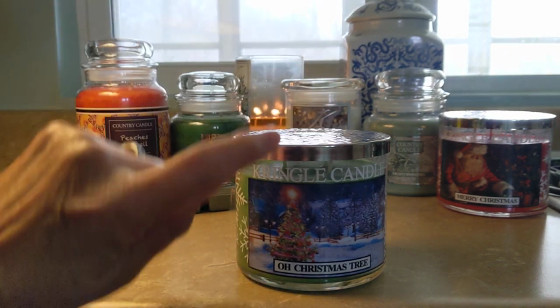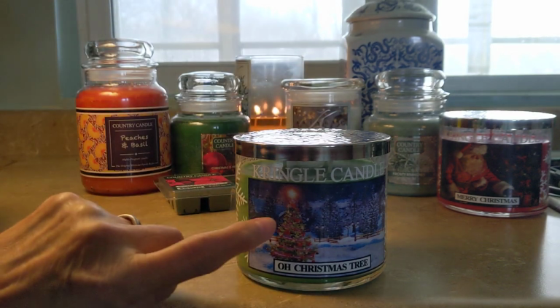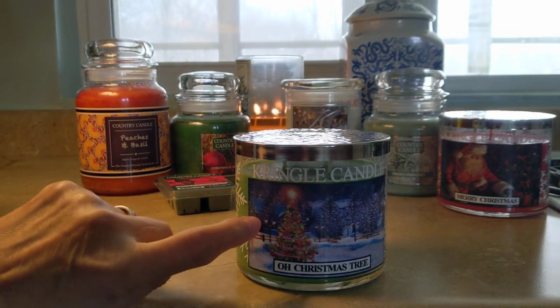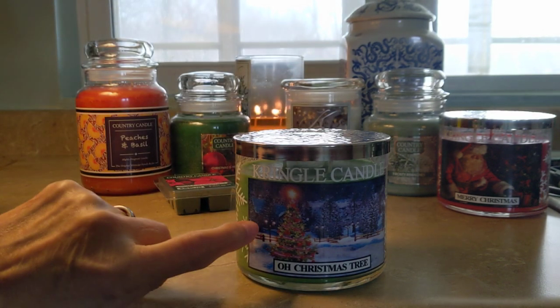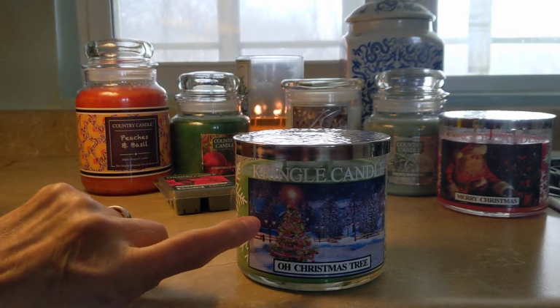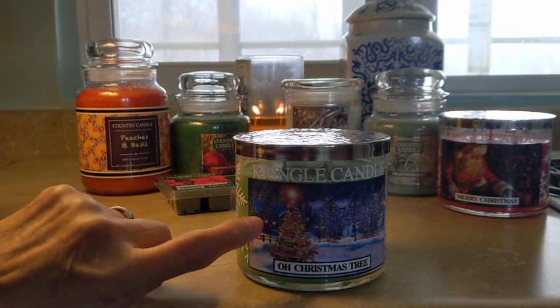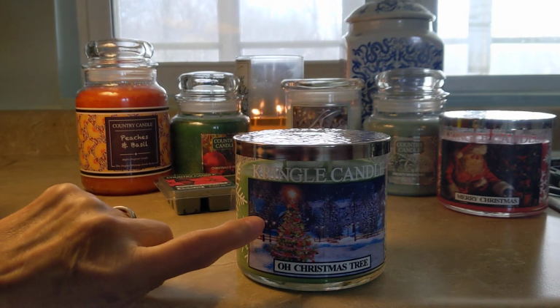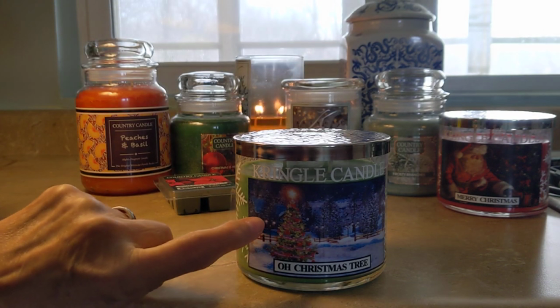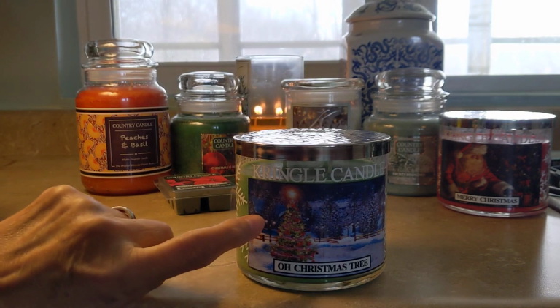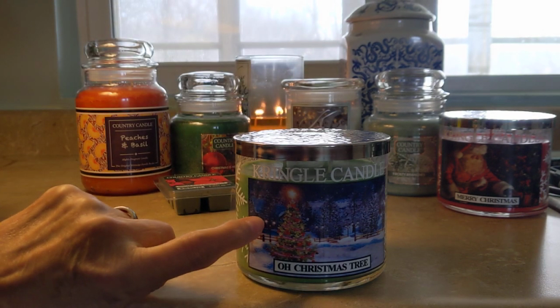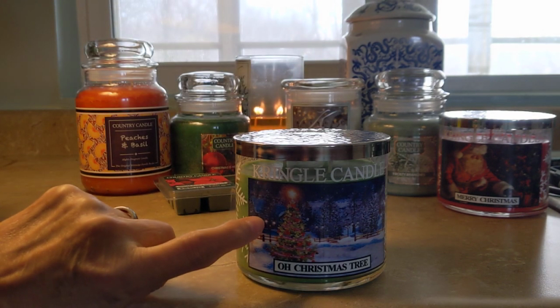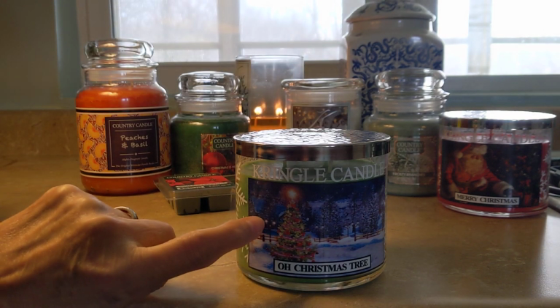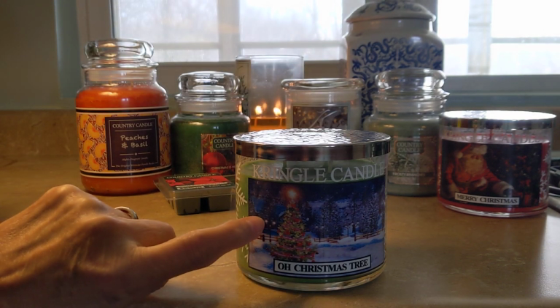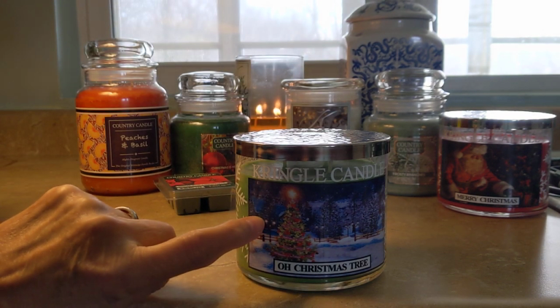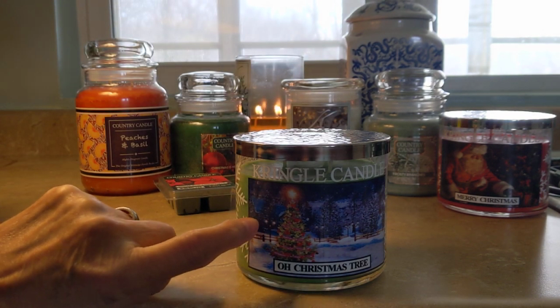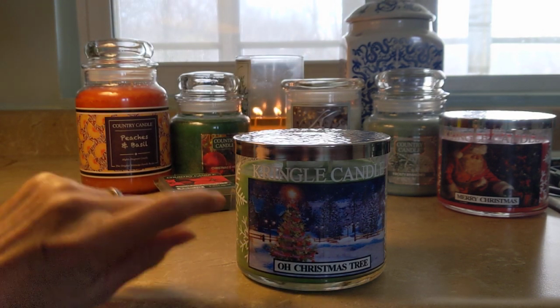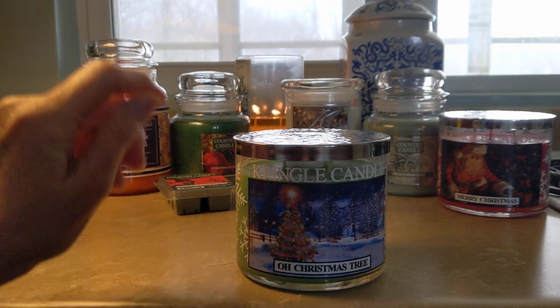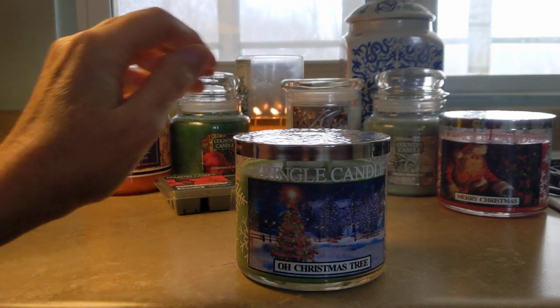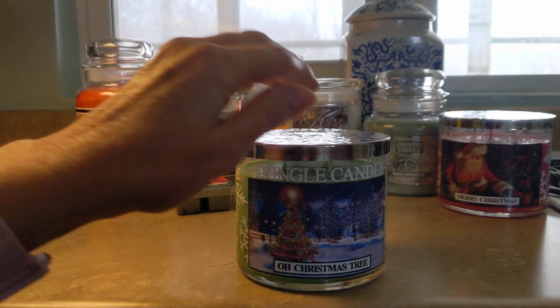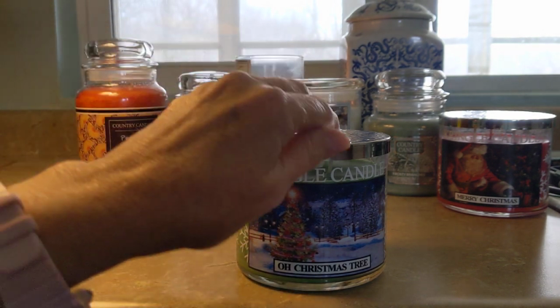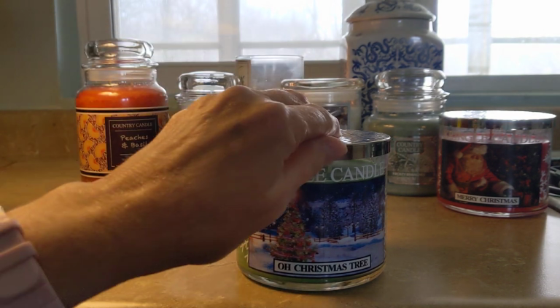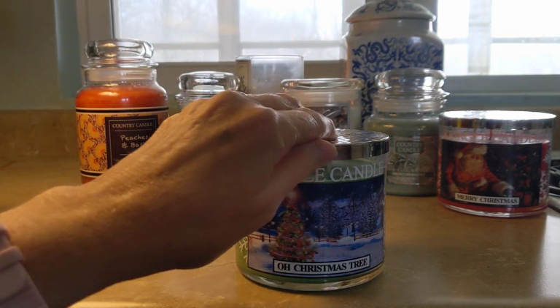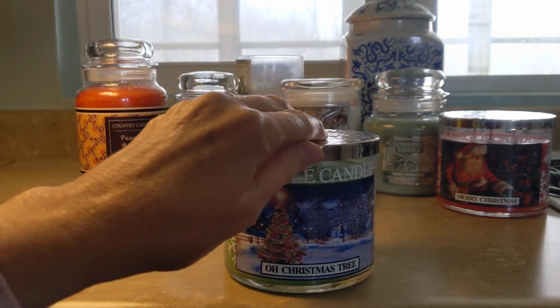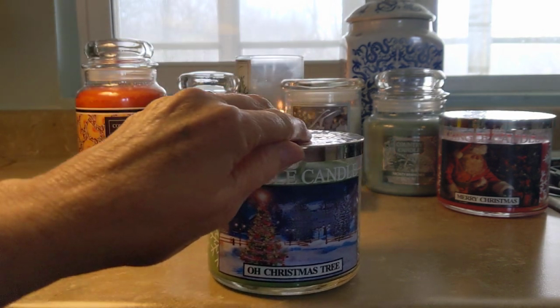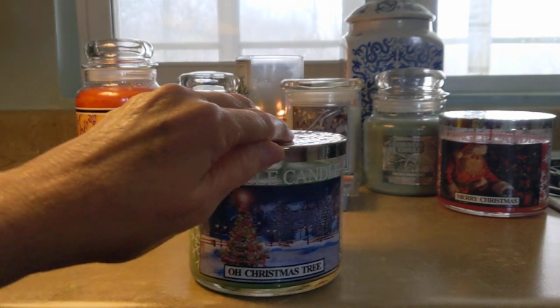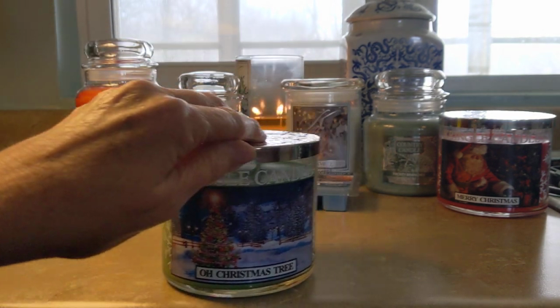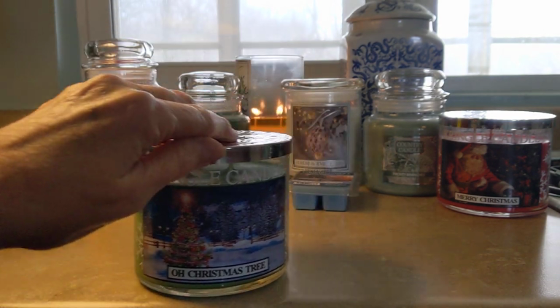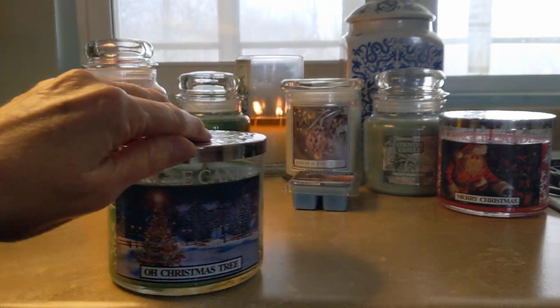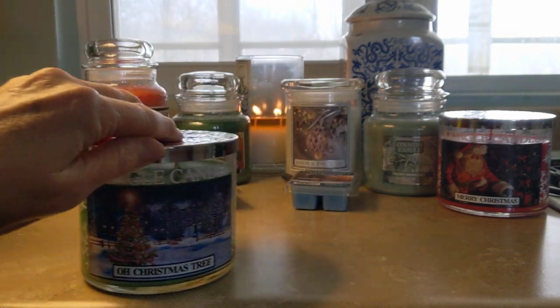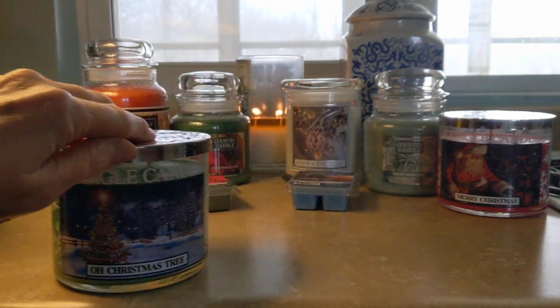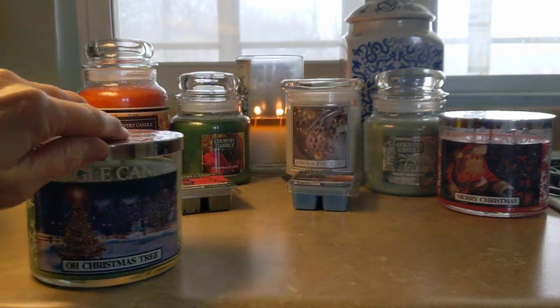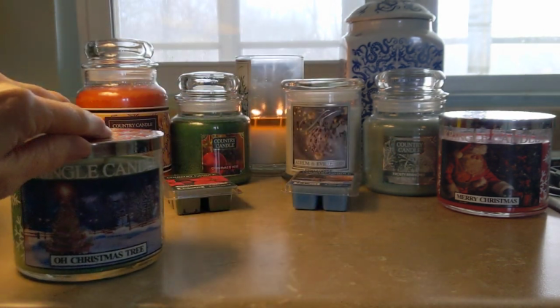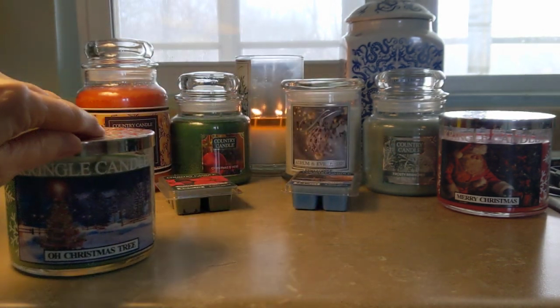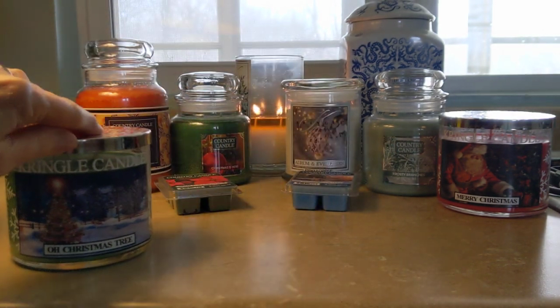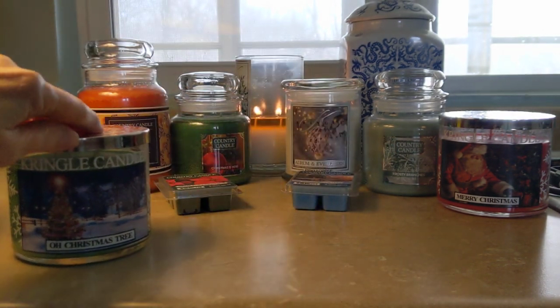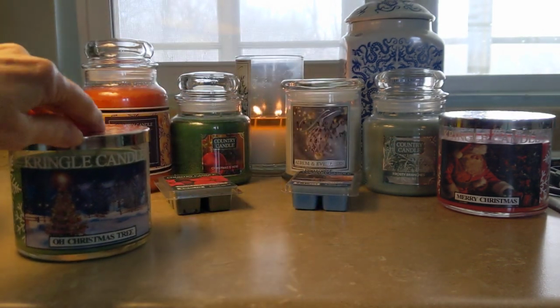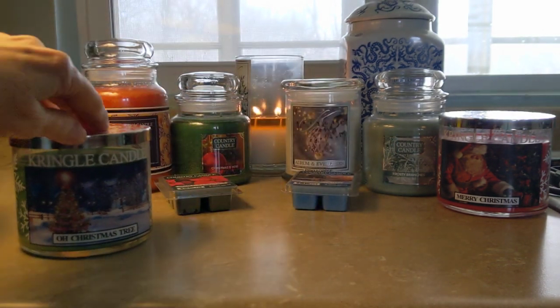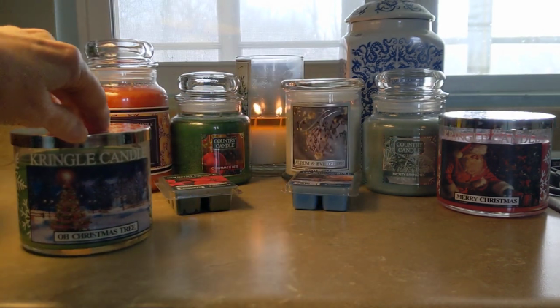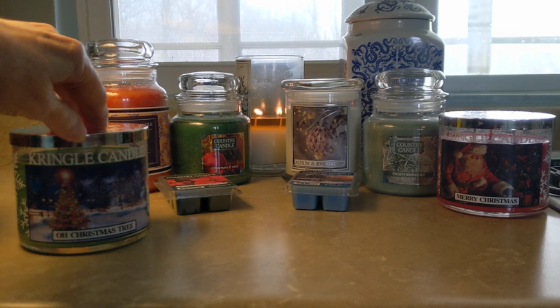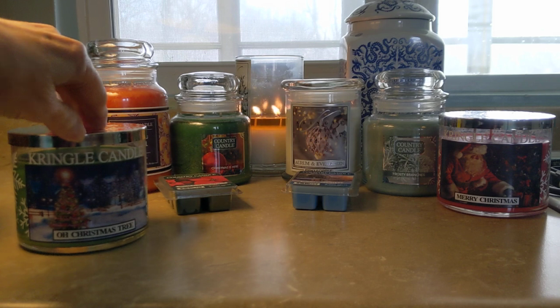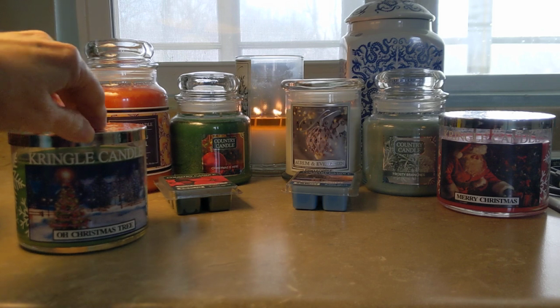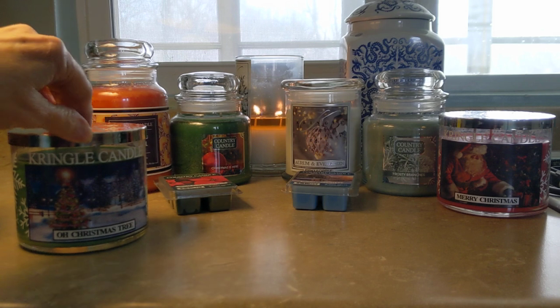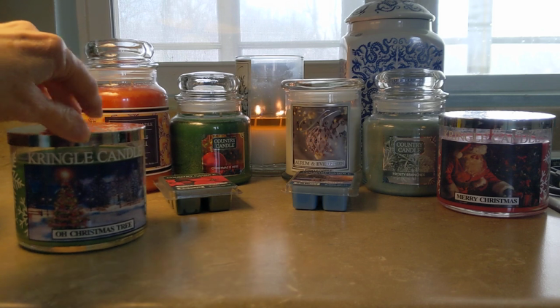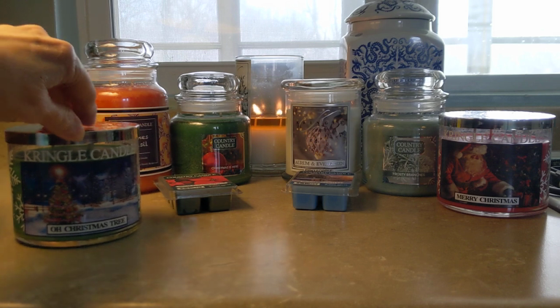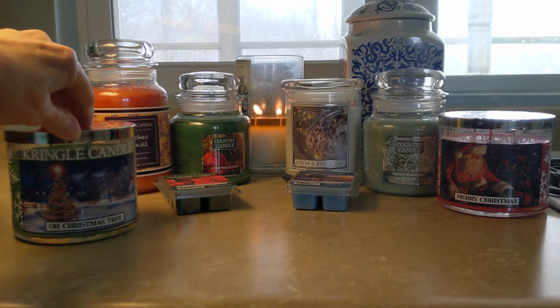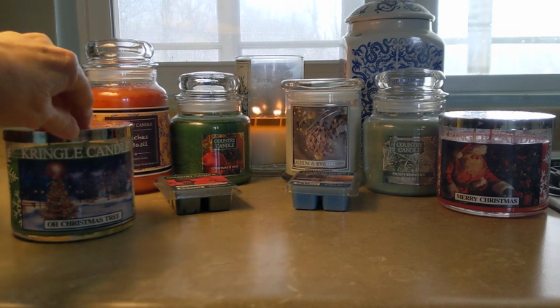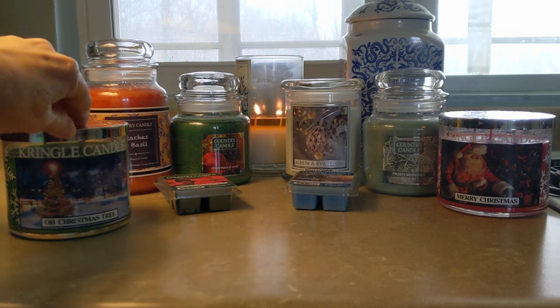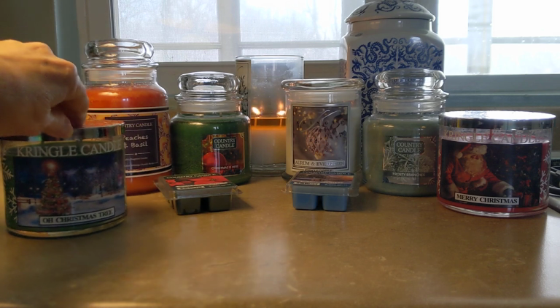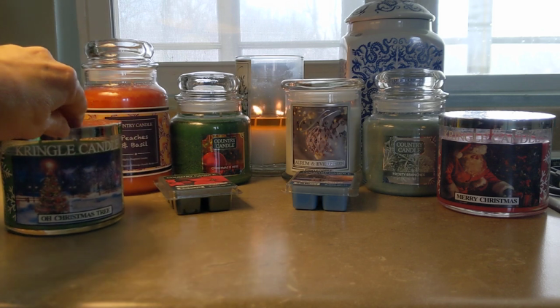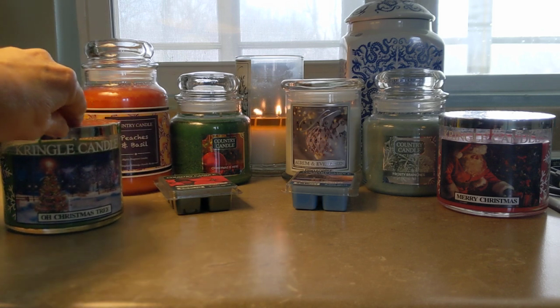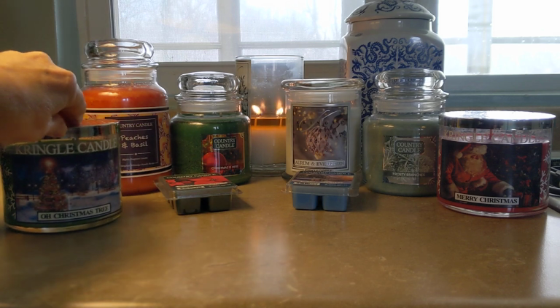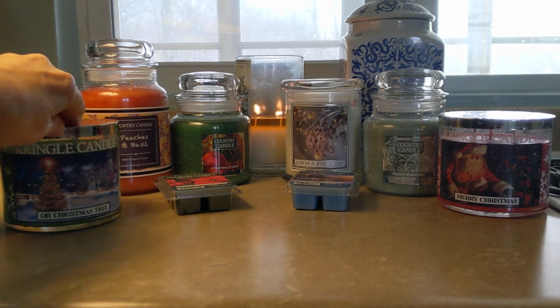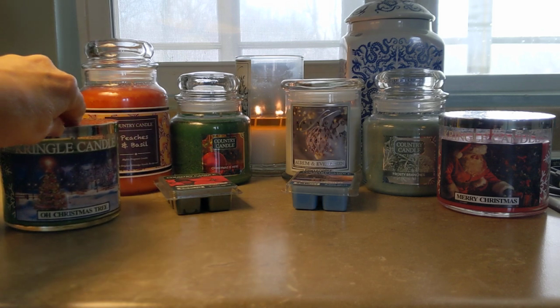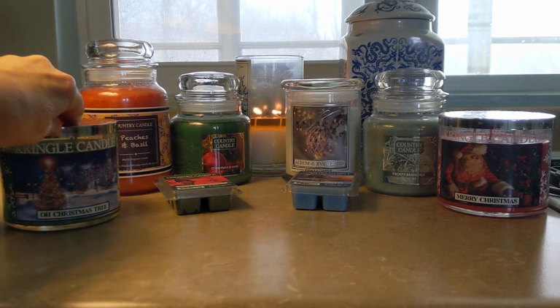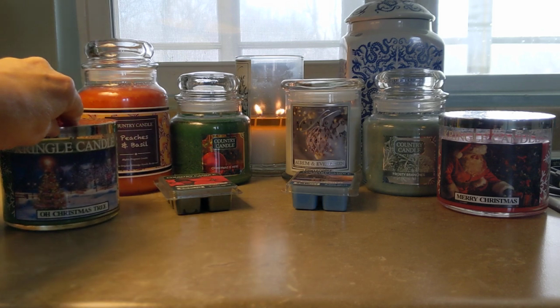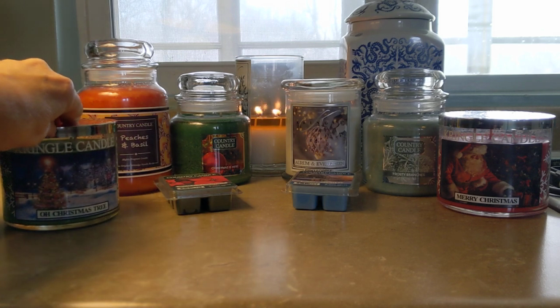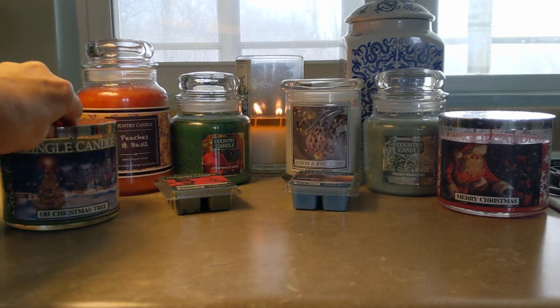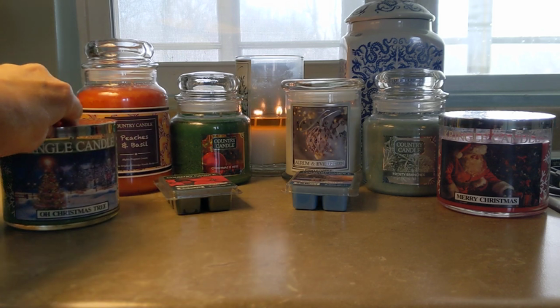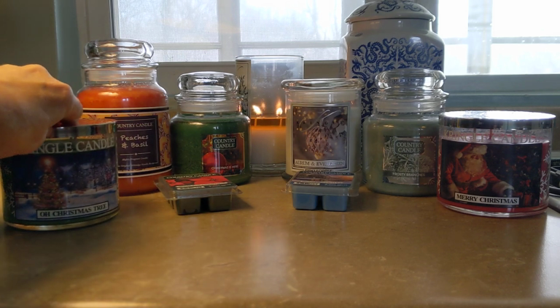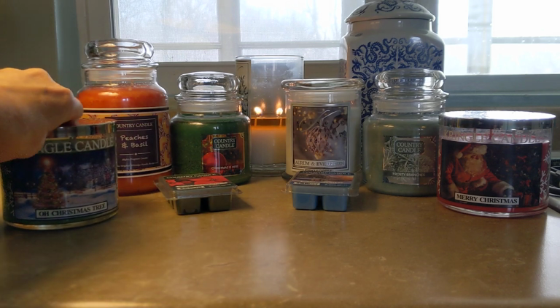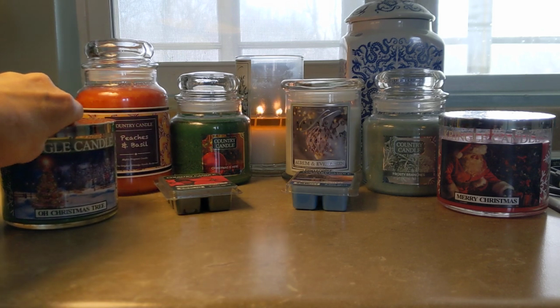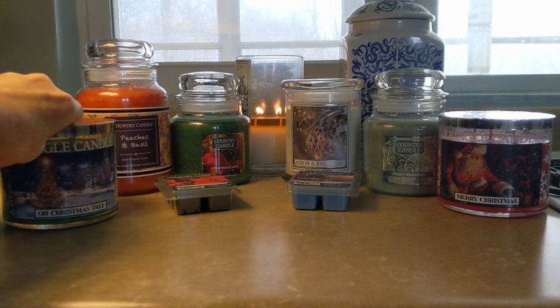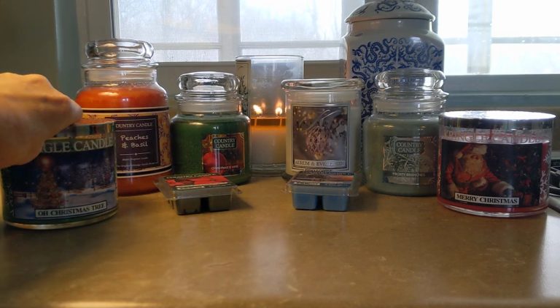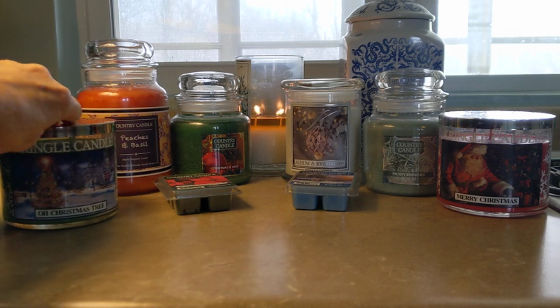I had a daylight candle in this and it was just magnificent. The daylight is the 1.5 ounce little bitty candle.